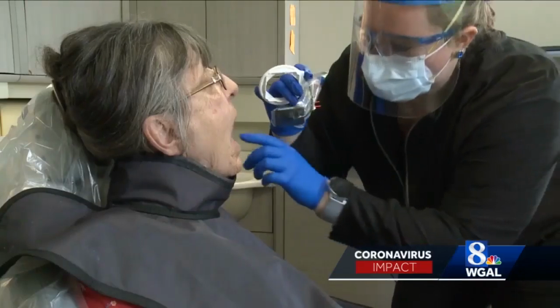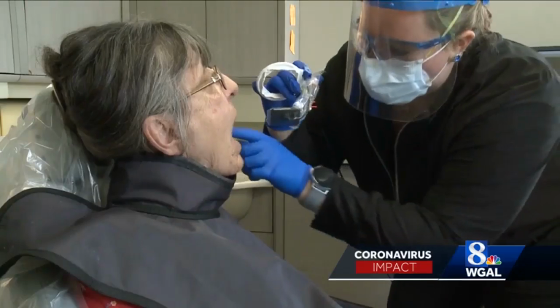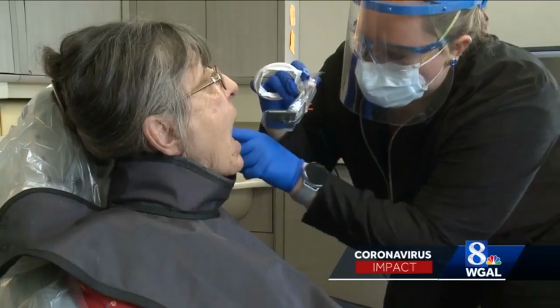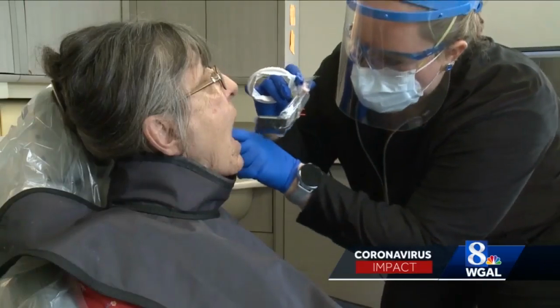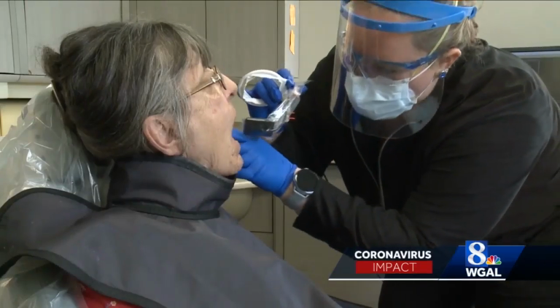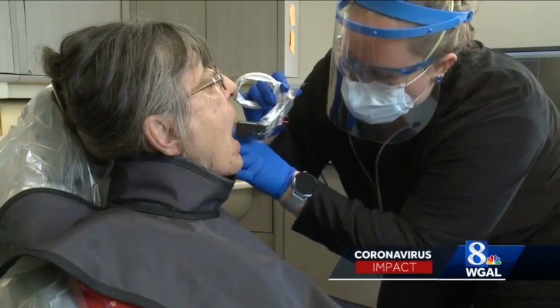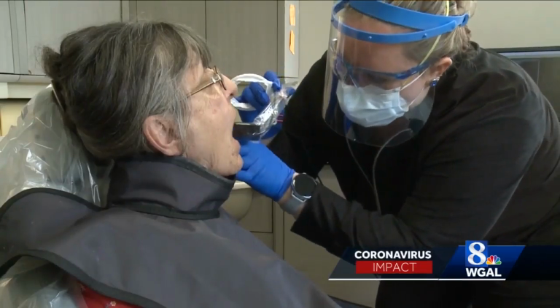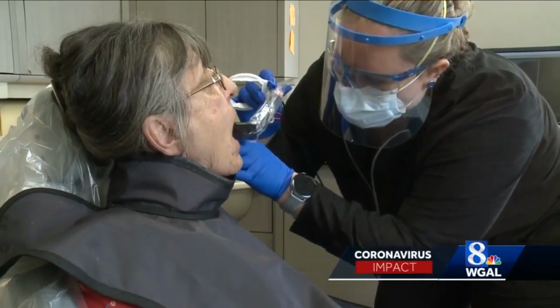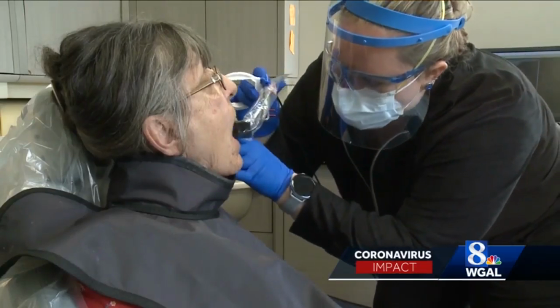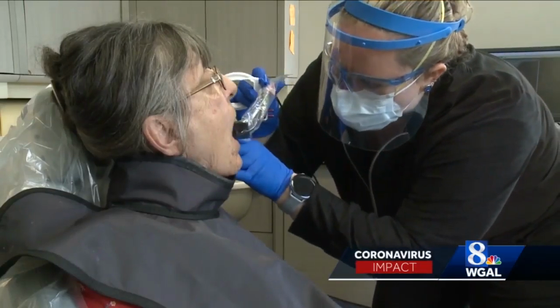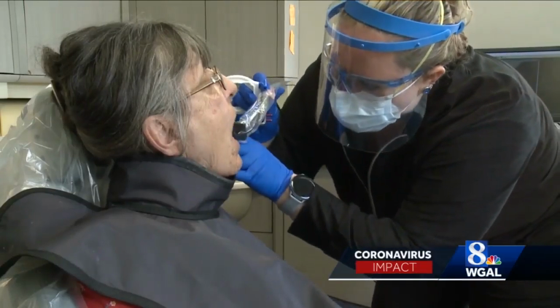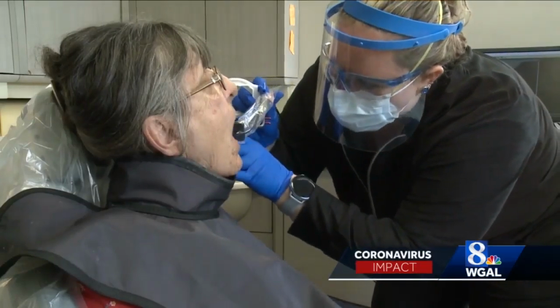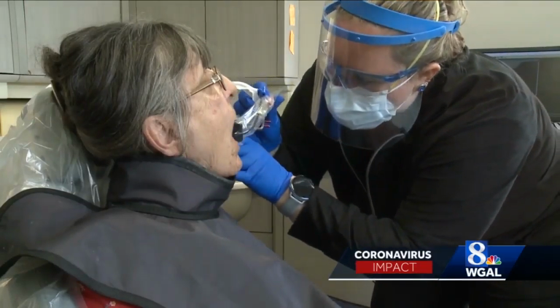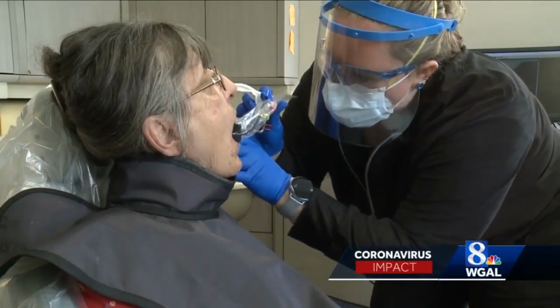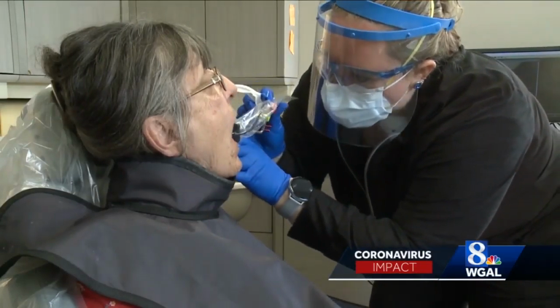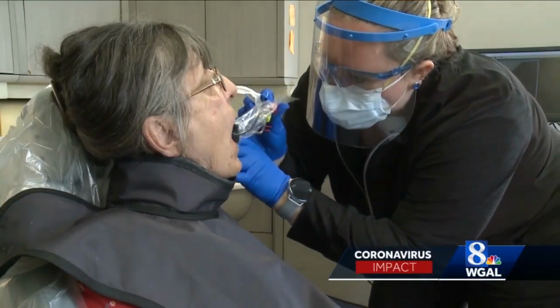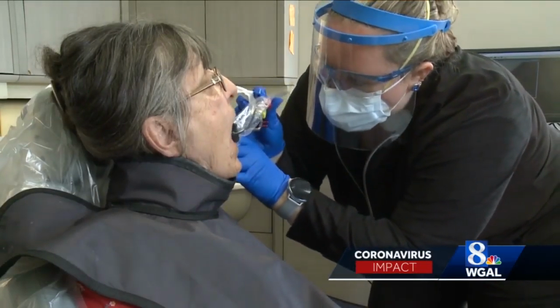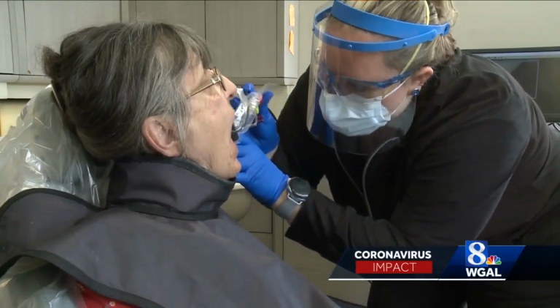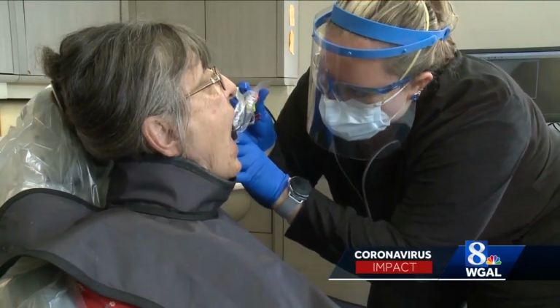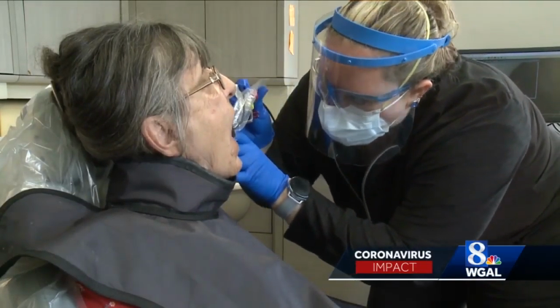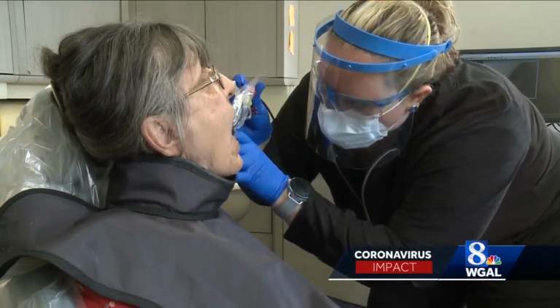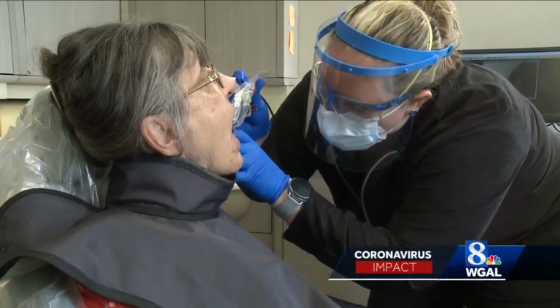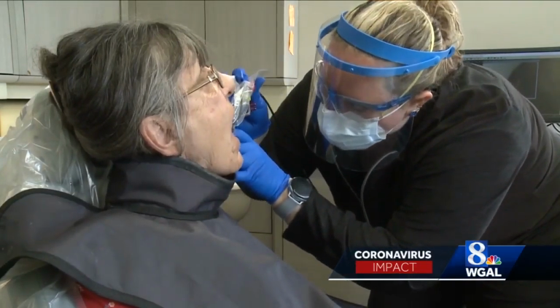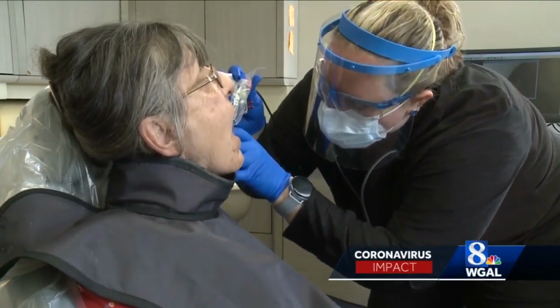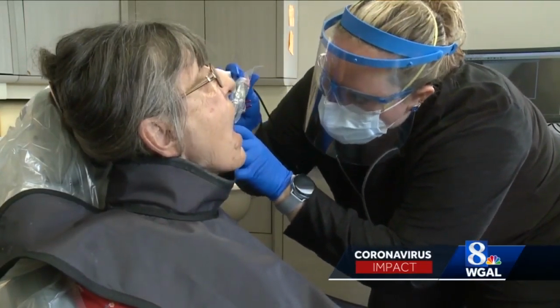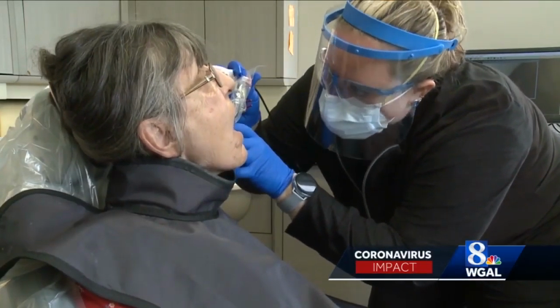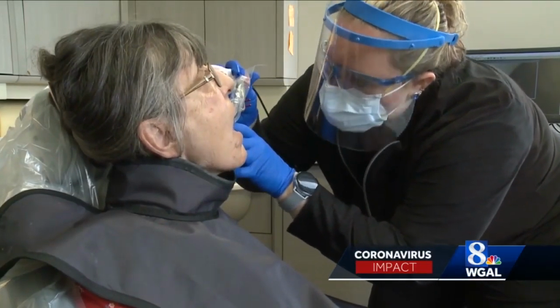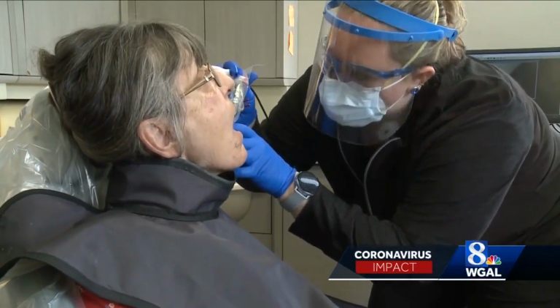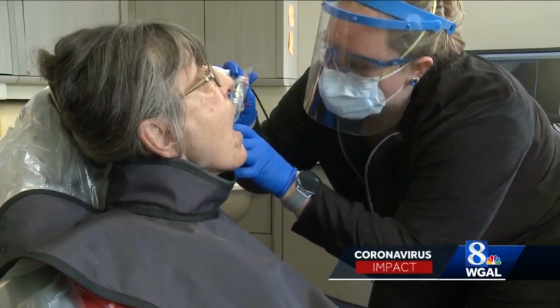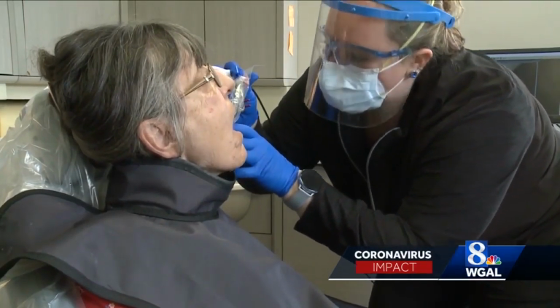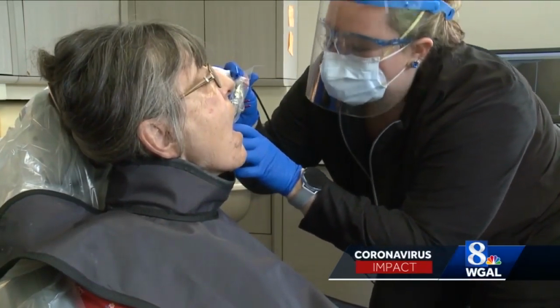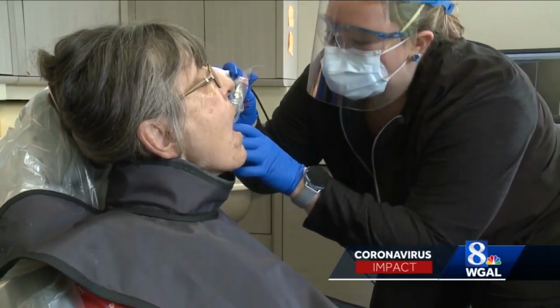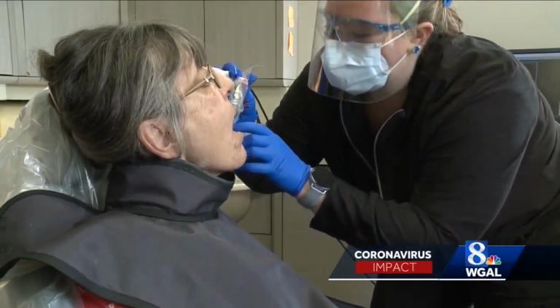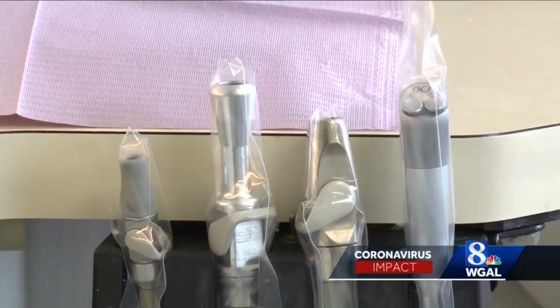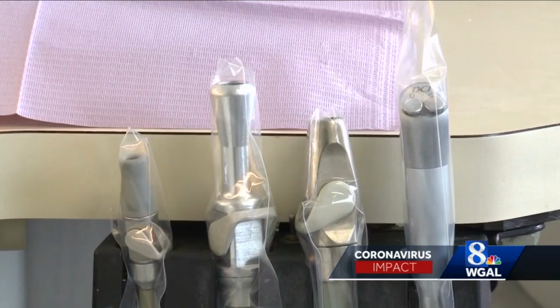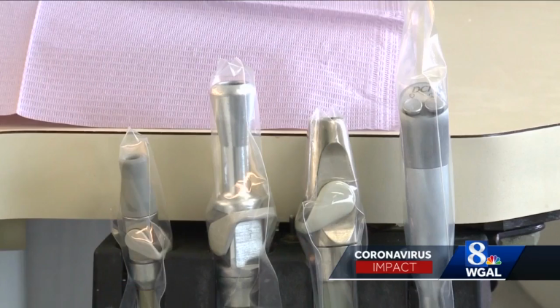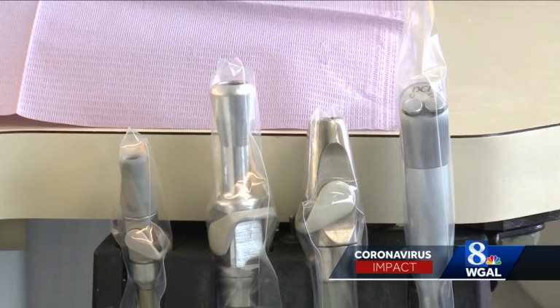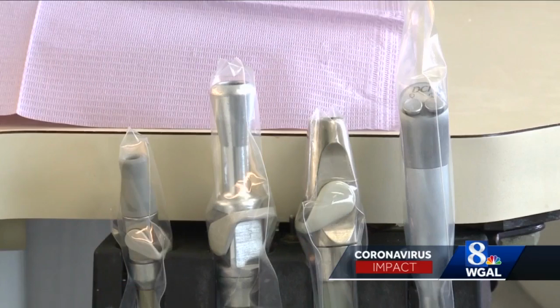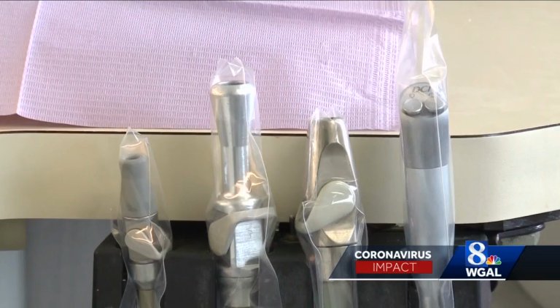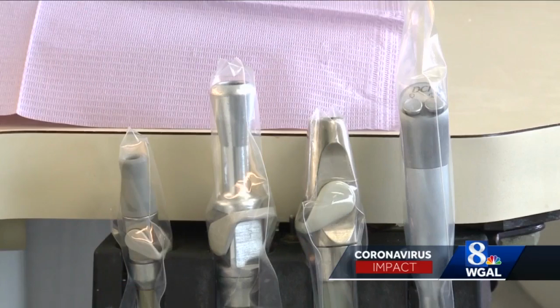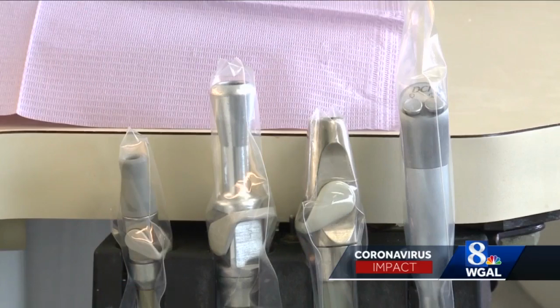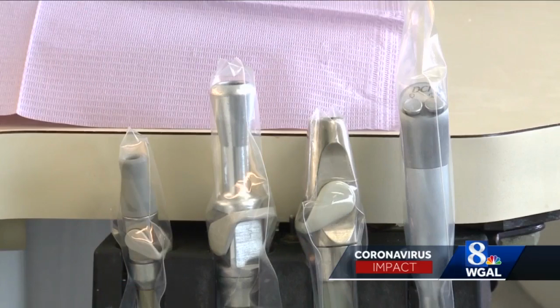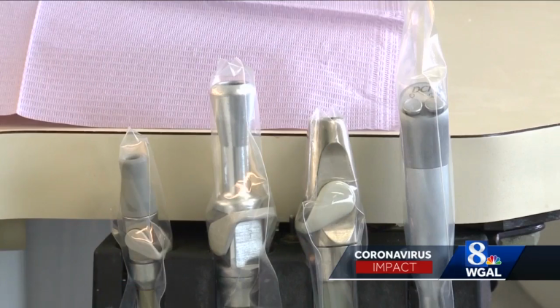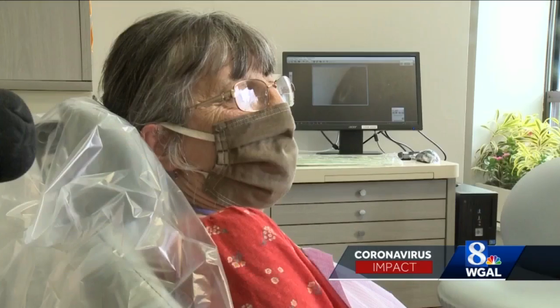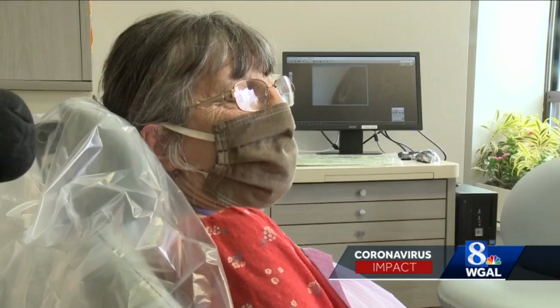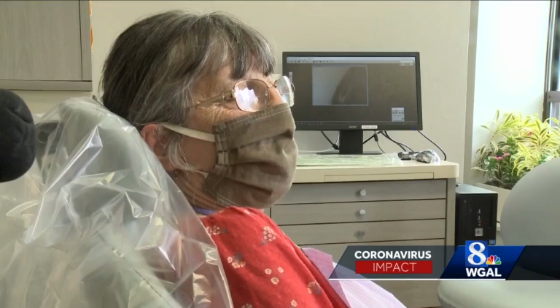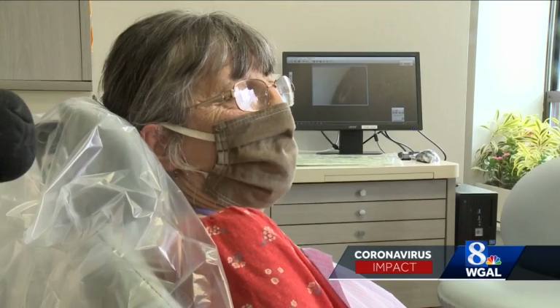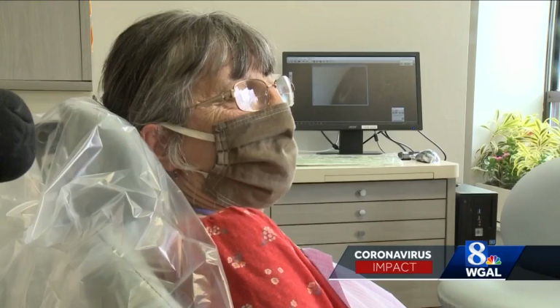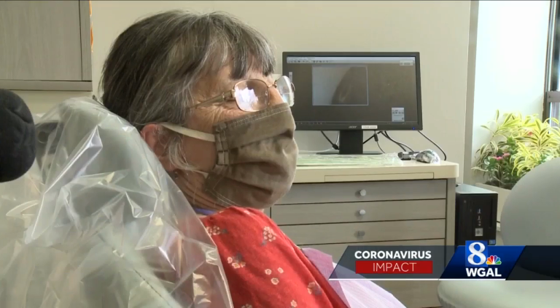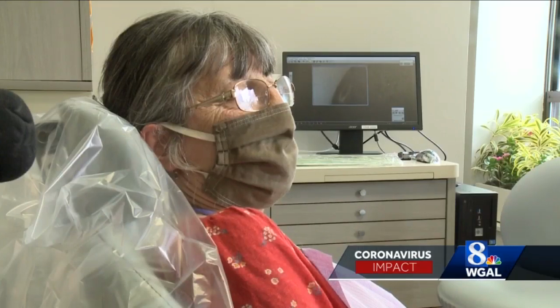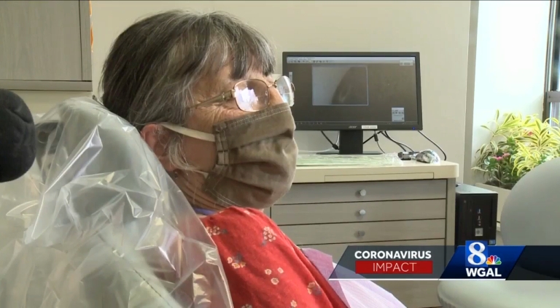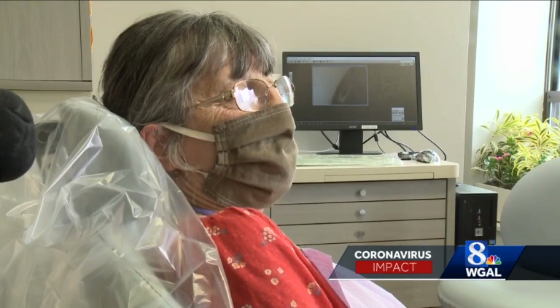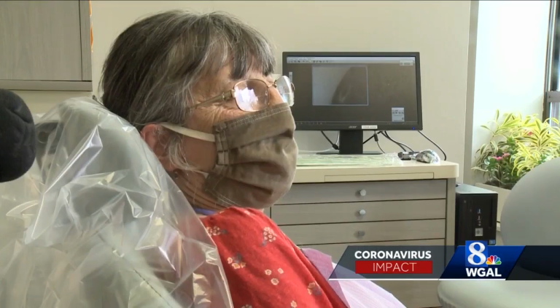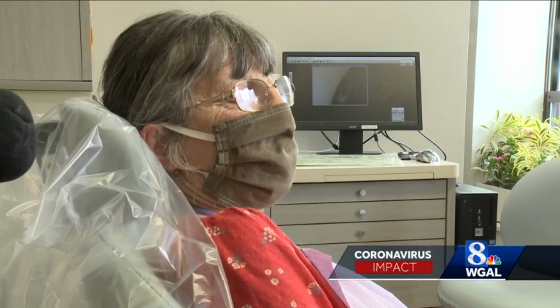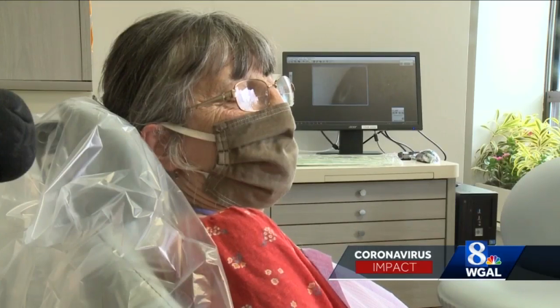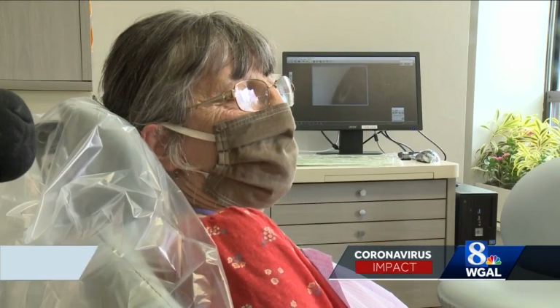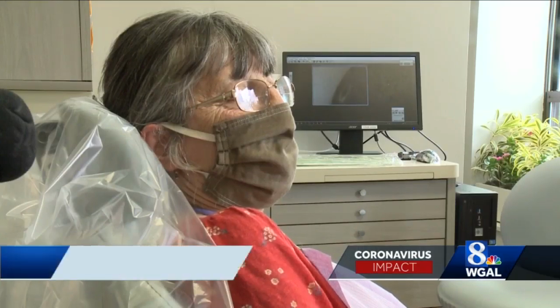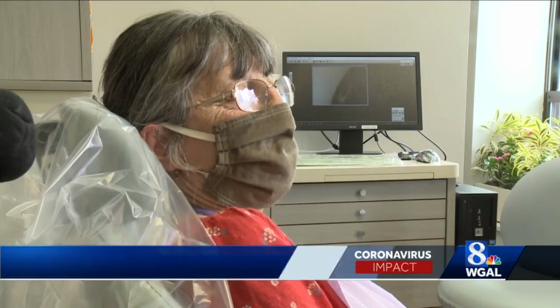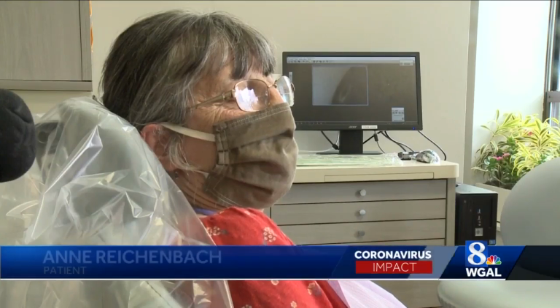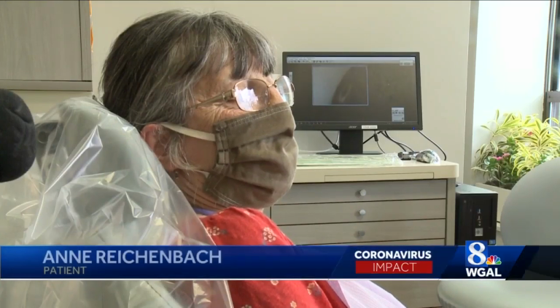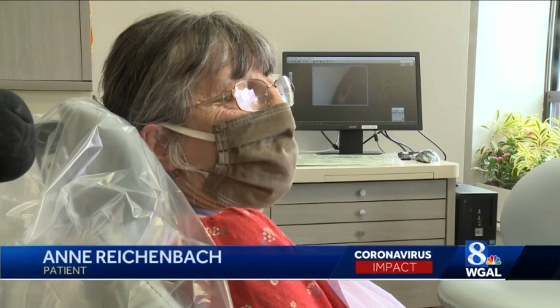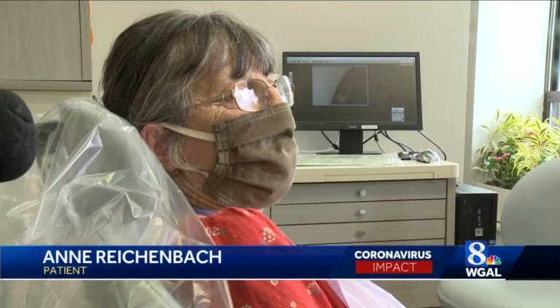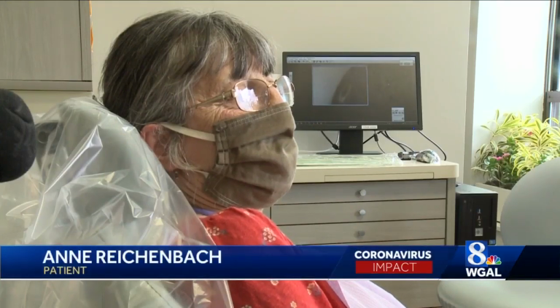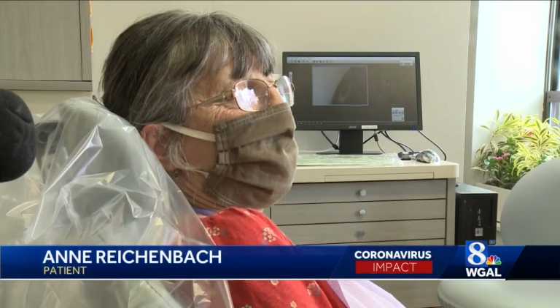Ann Reichenbach was here for a permanent crown. Although in pain, she wasn't worried. I feel safer in here than I do at the grocery store.